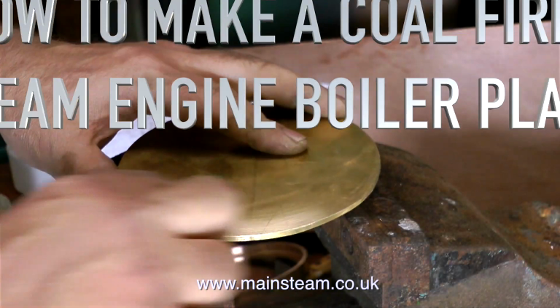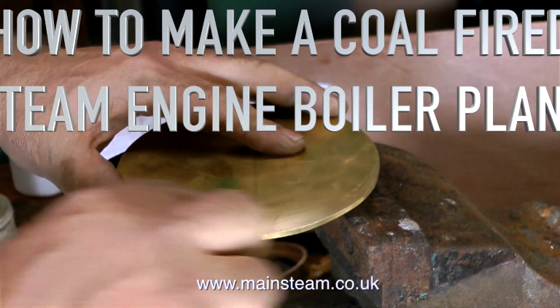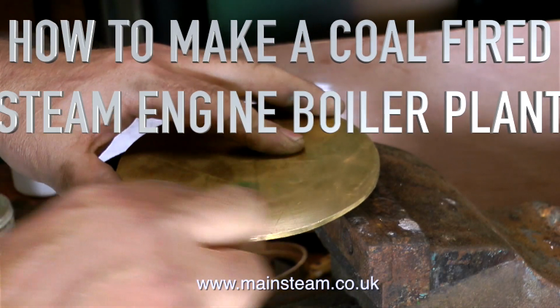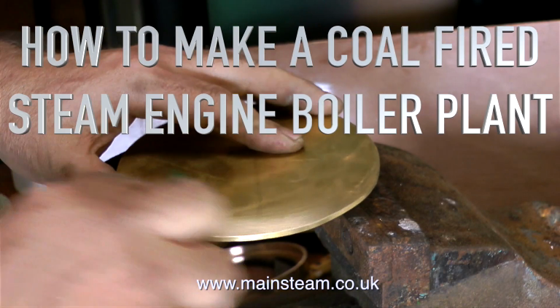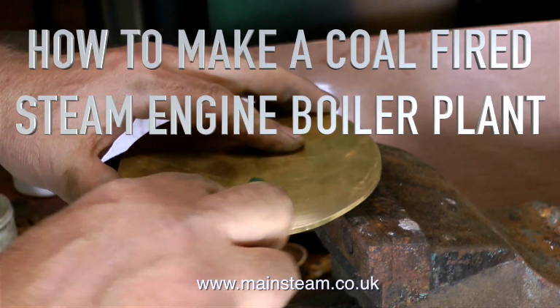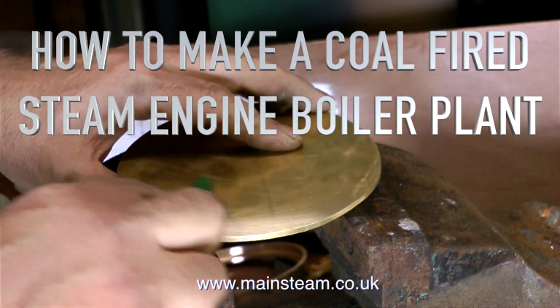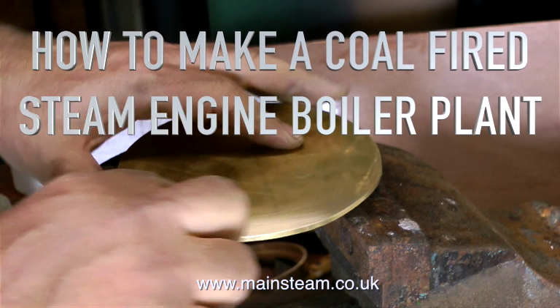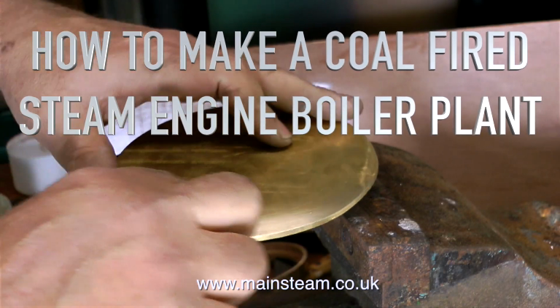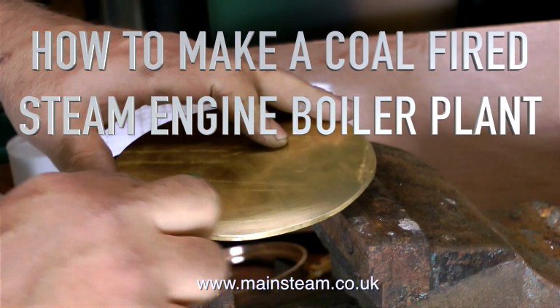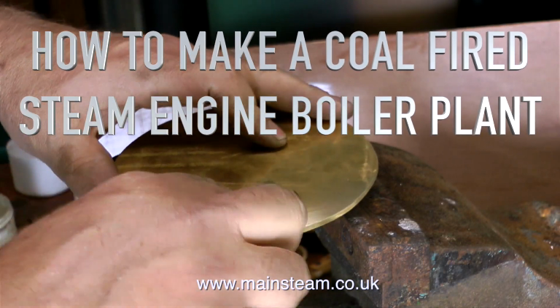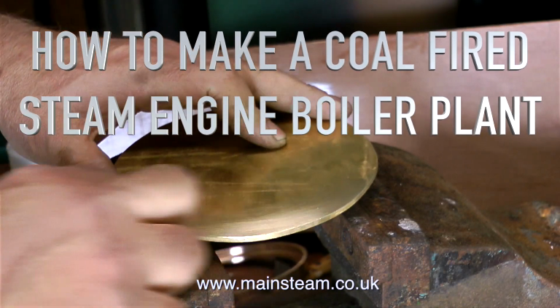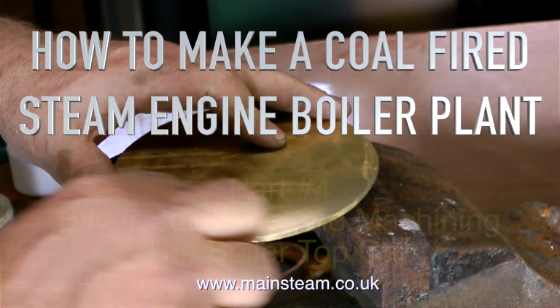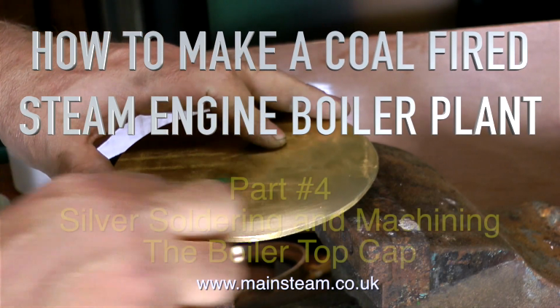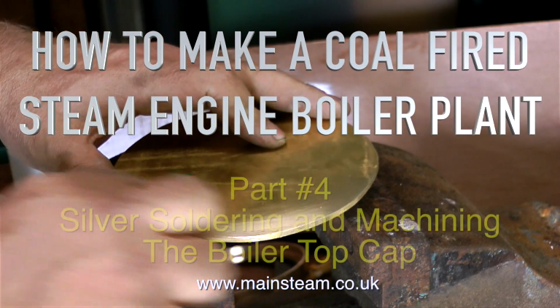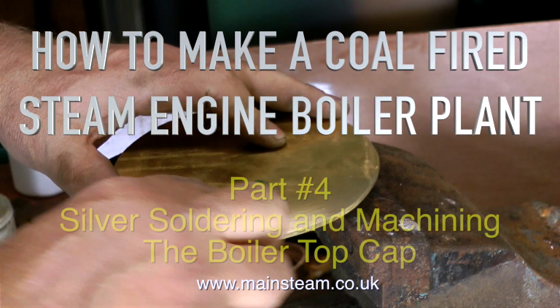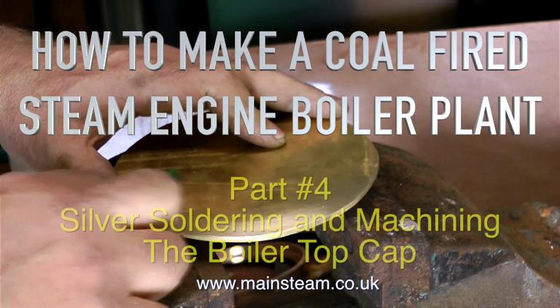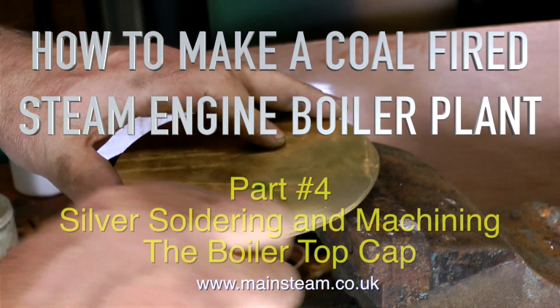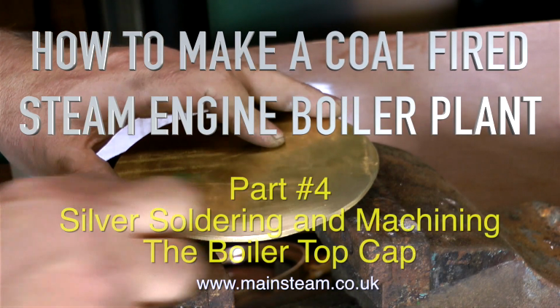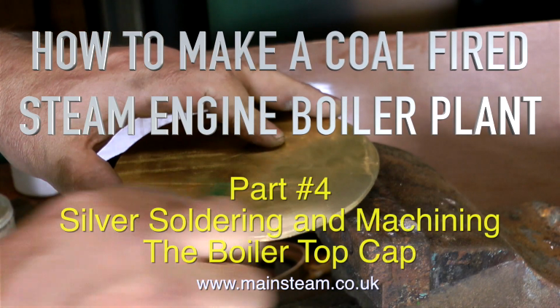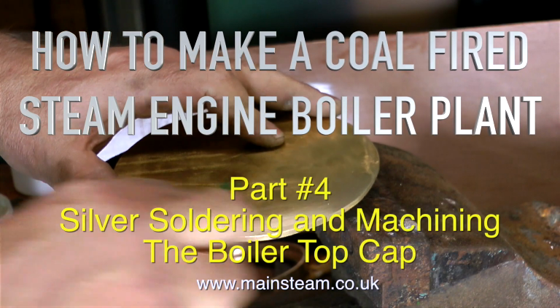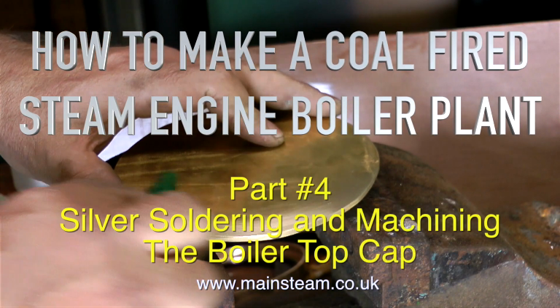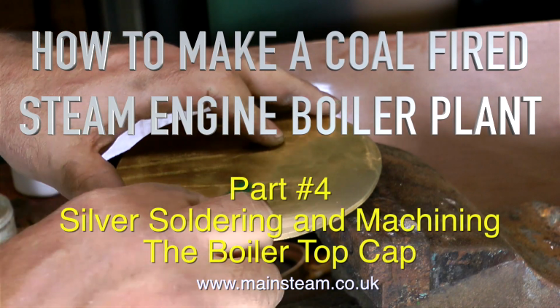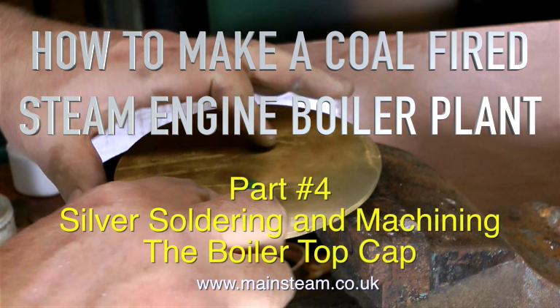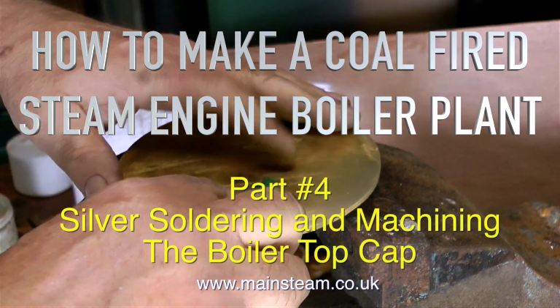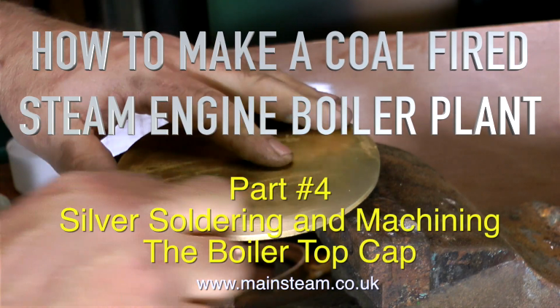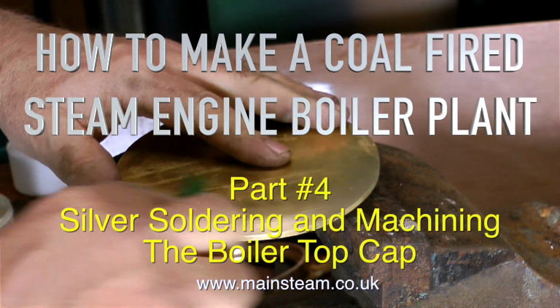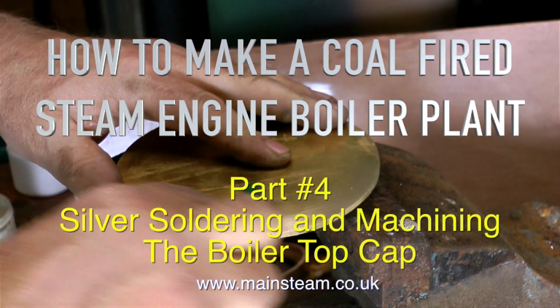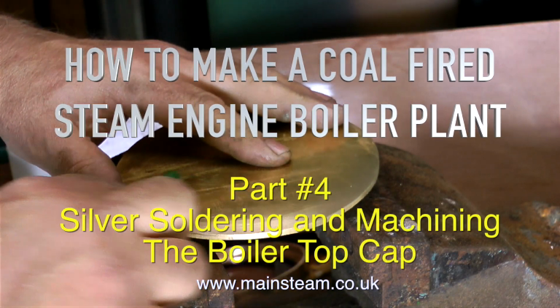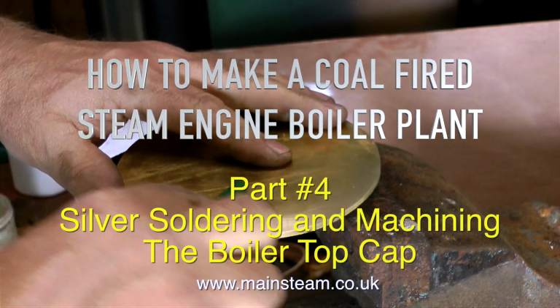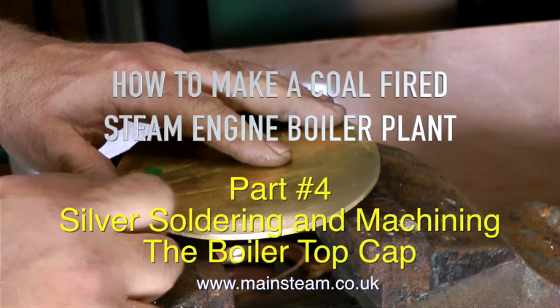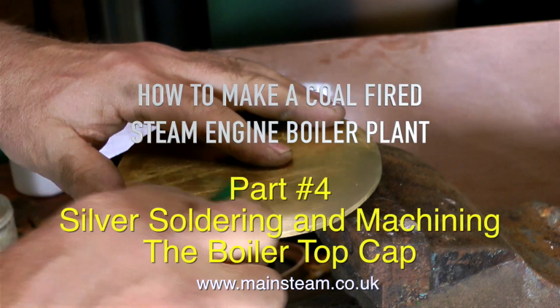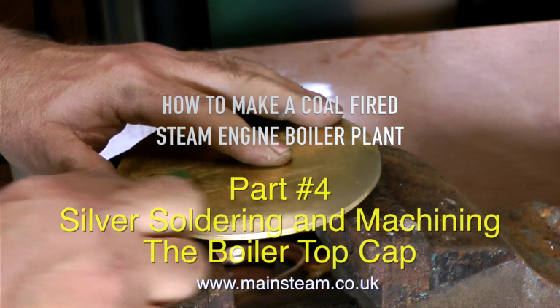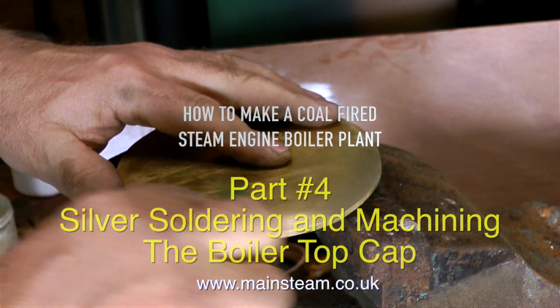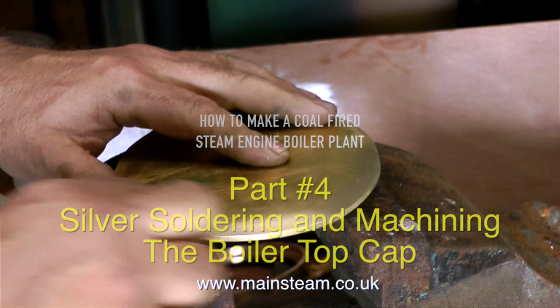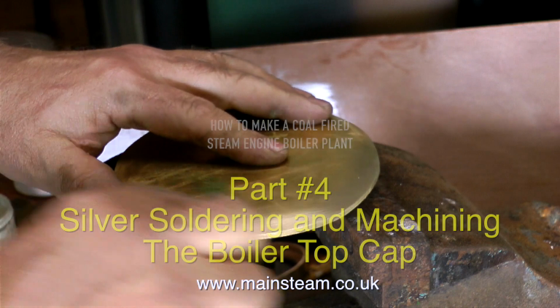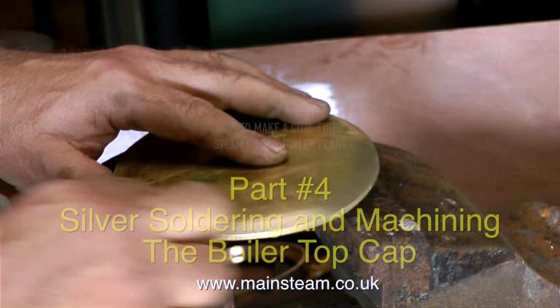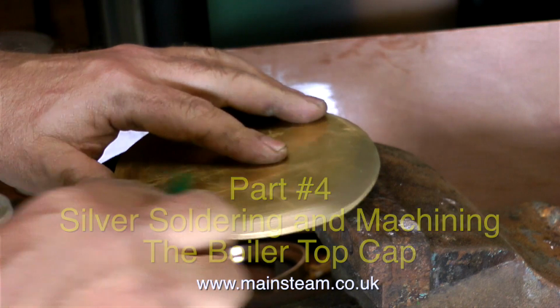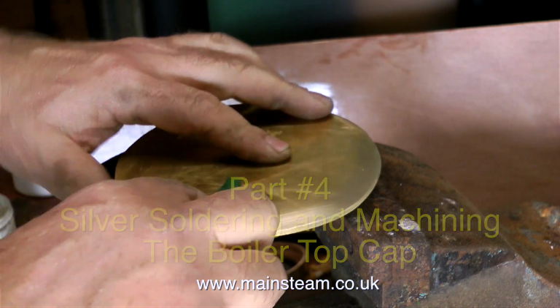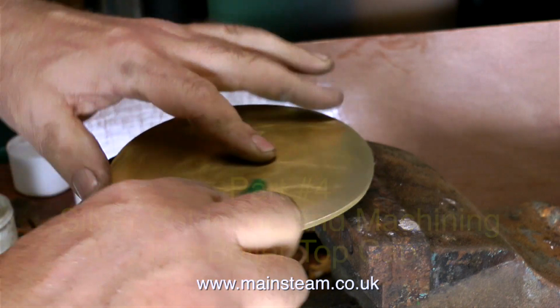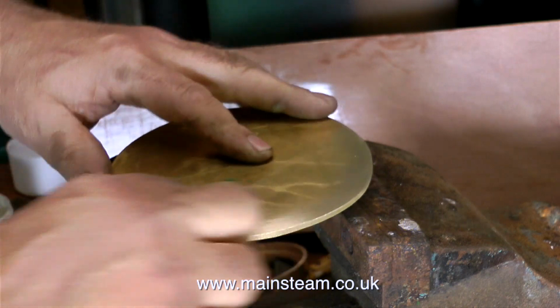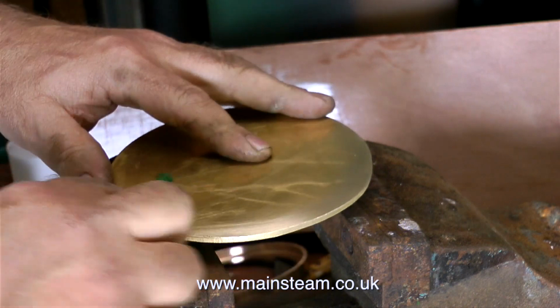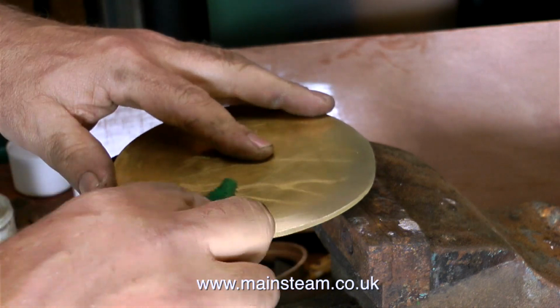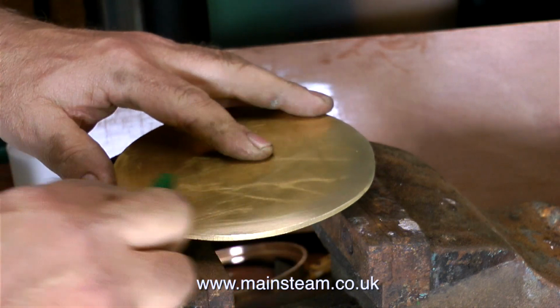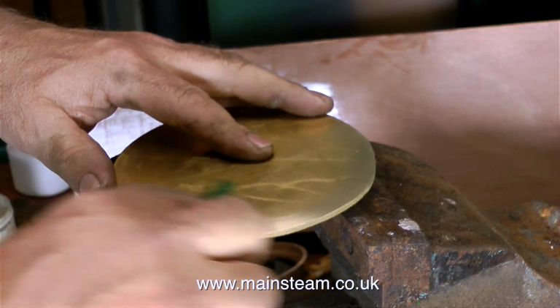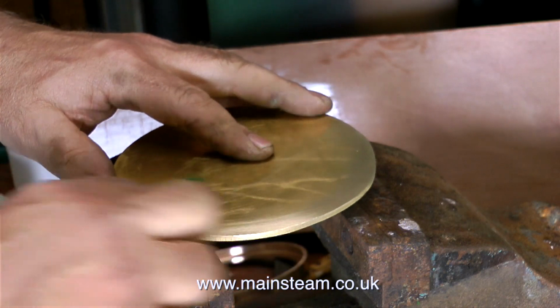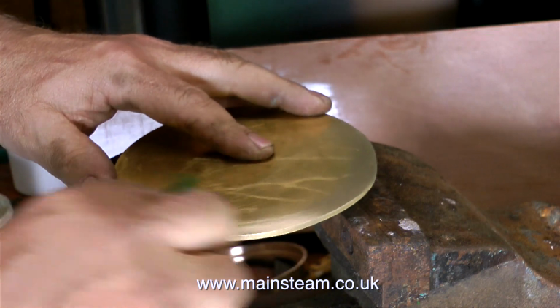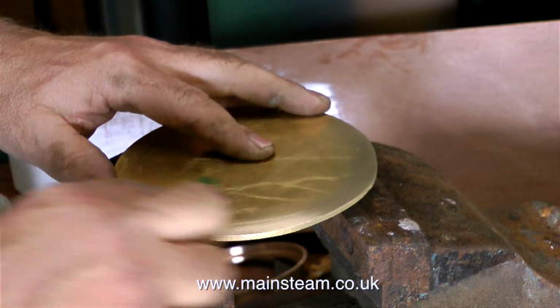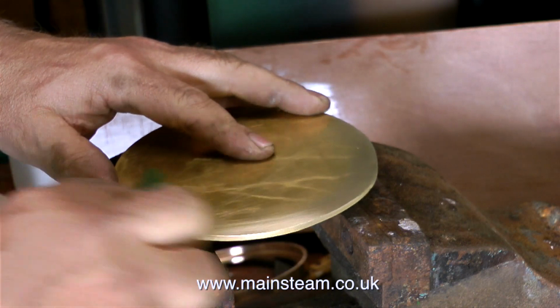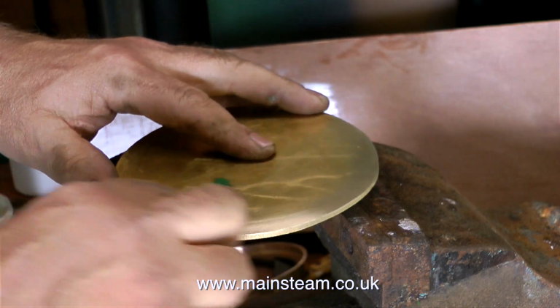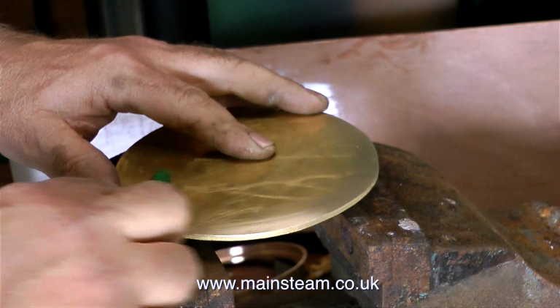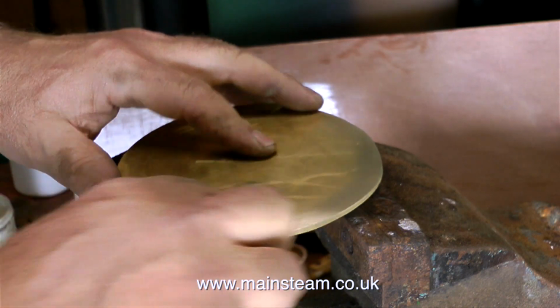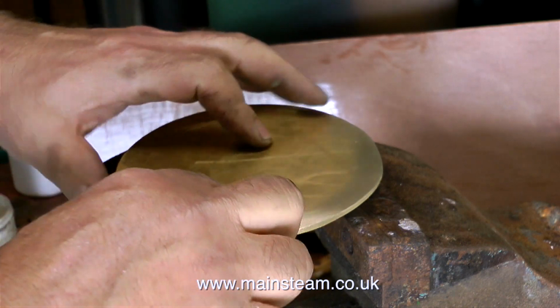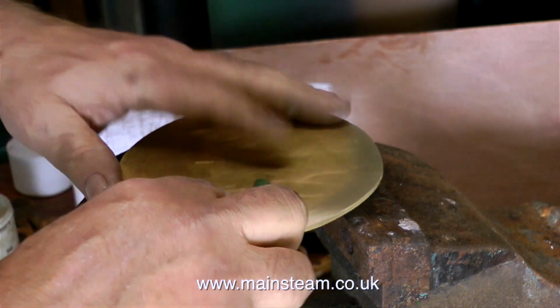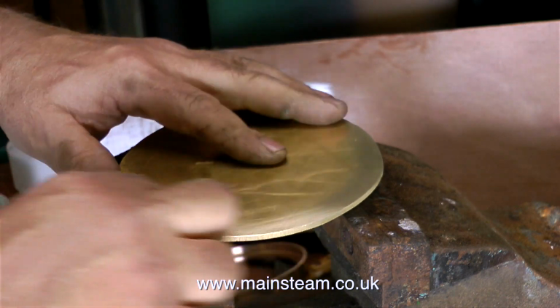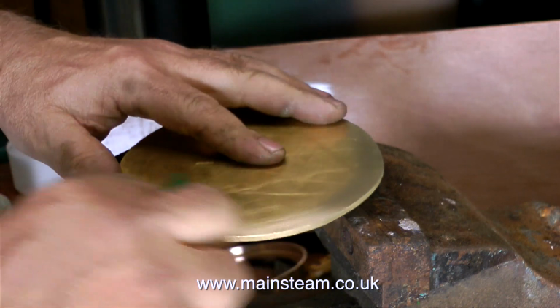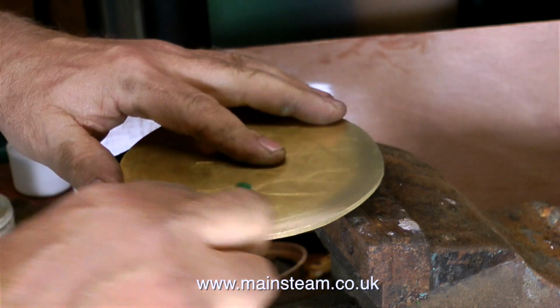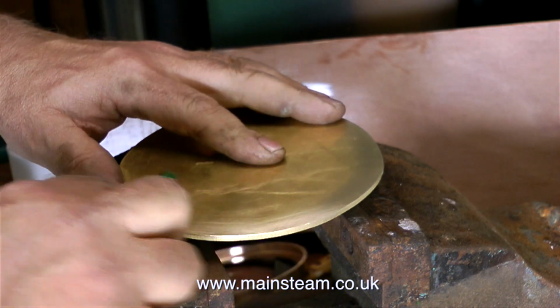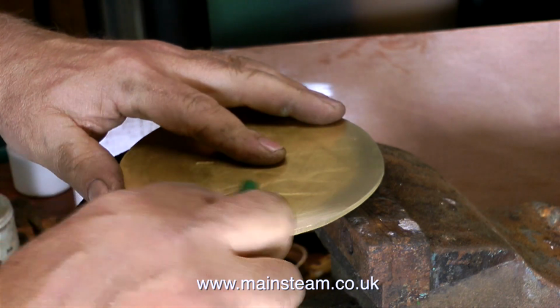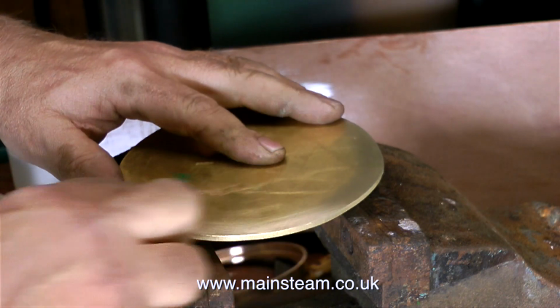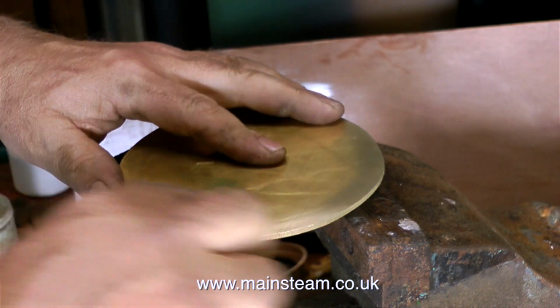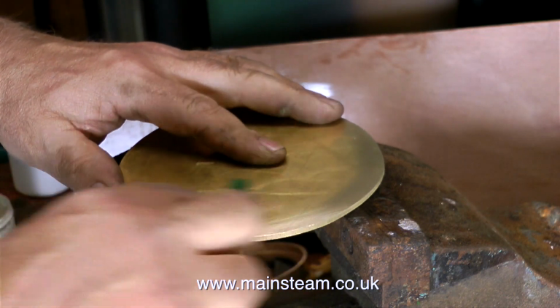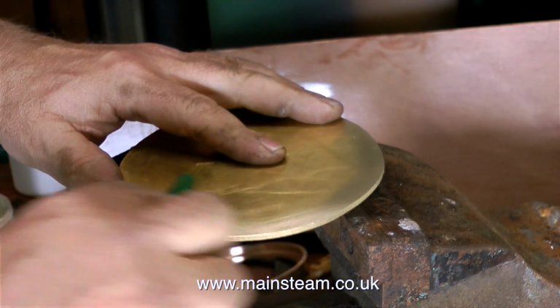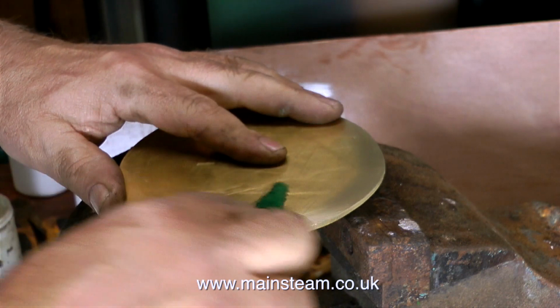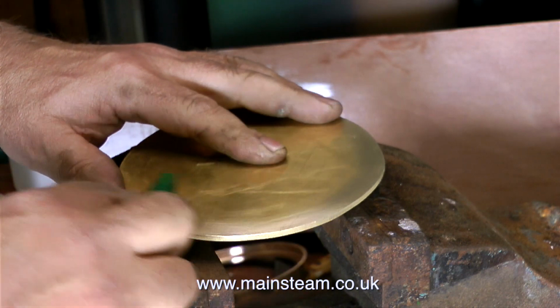Welcome to How to Make a Coal-Fired Steam Engine Boiler Plant. This is part 4: Silver Soldering and Machining the Boiler Top Cap.